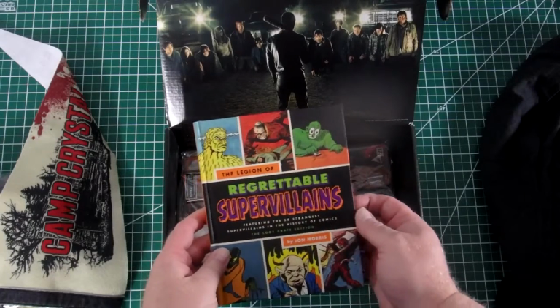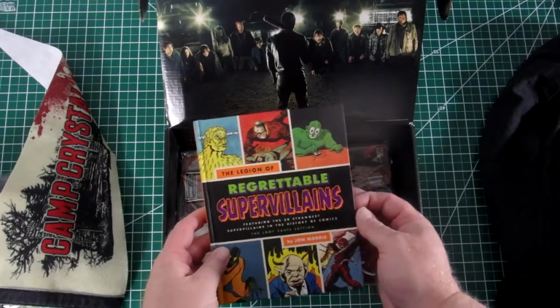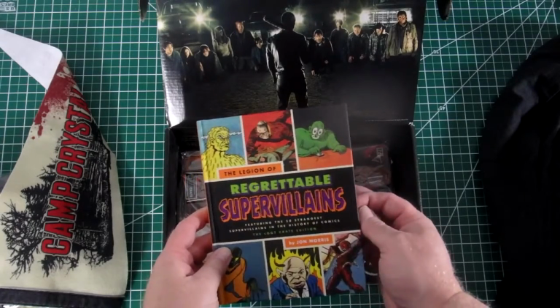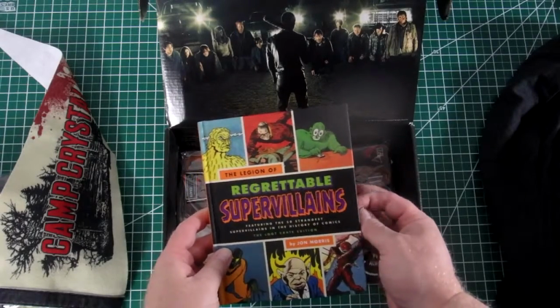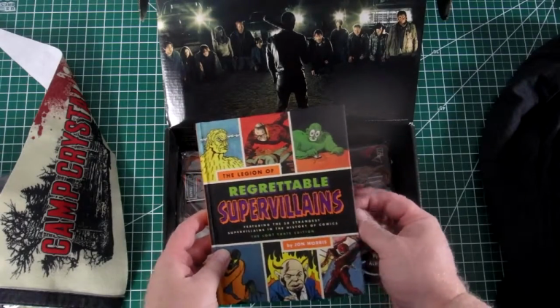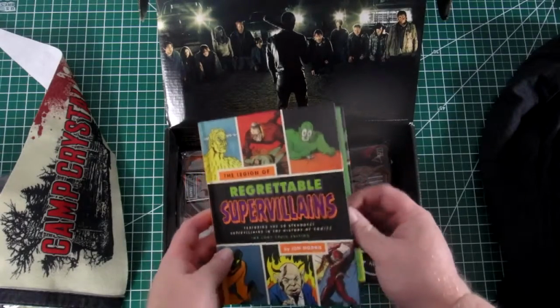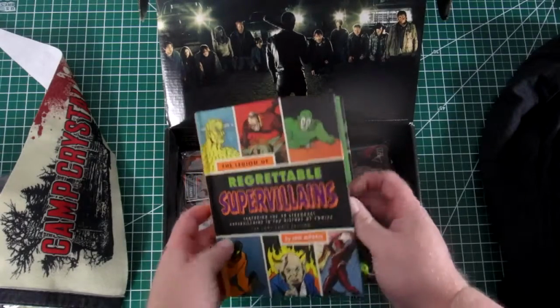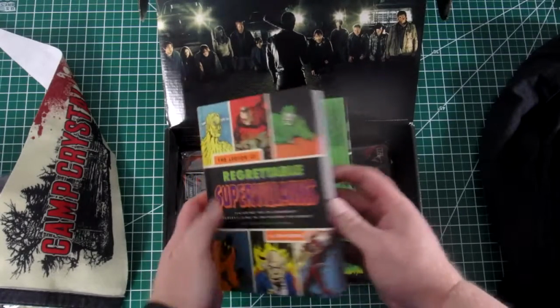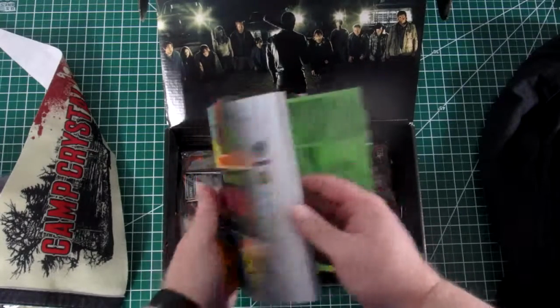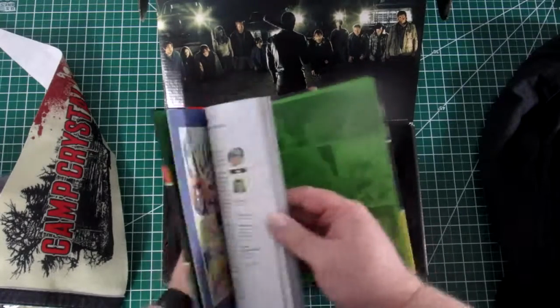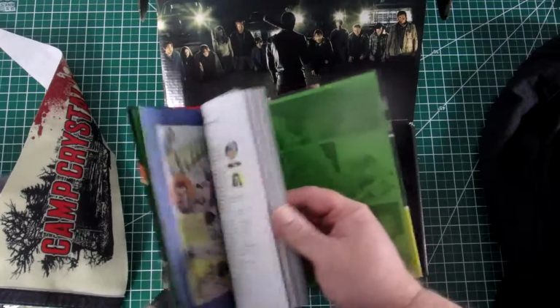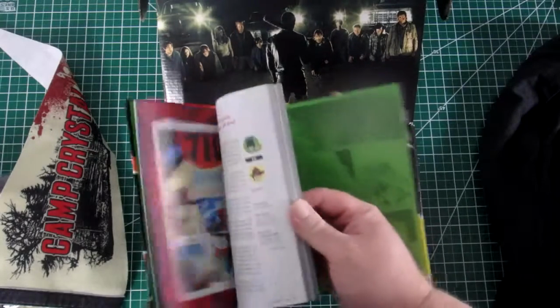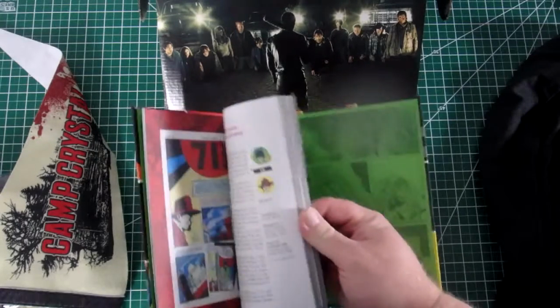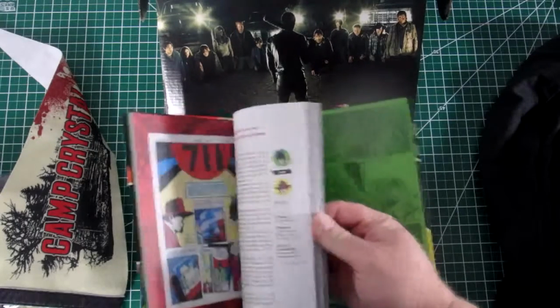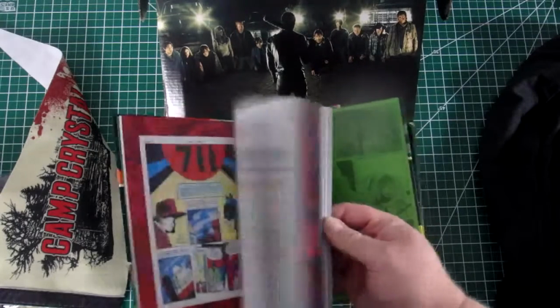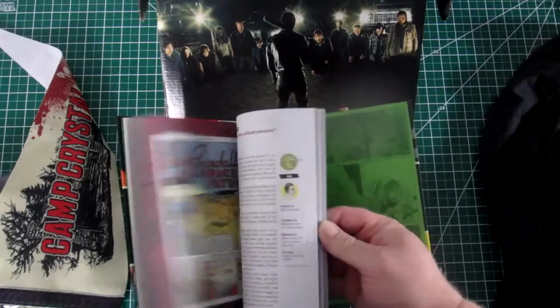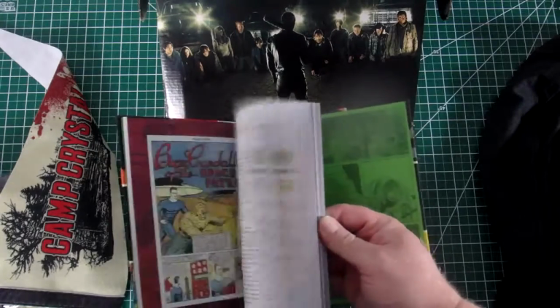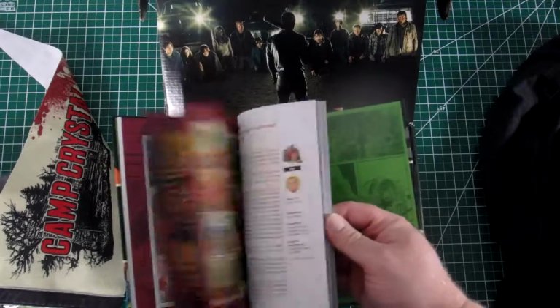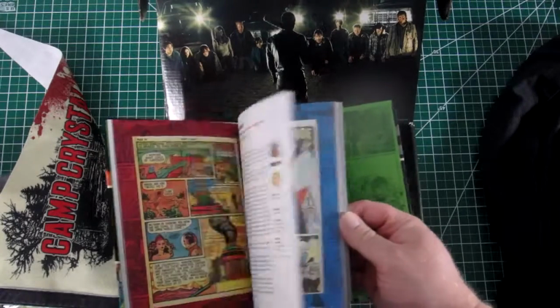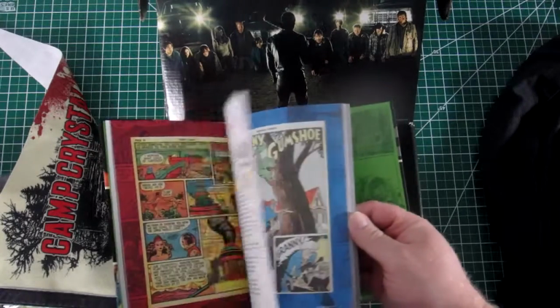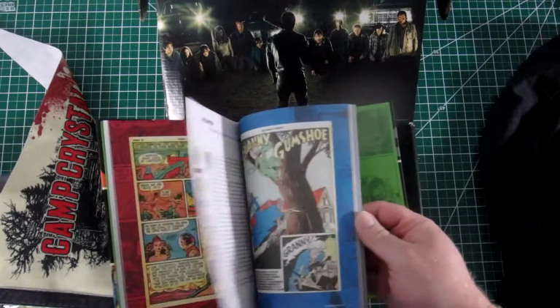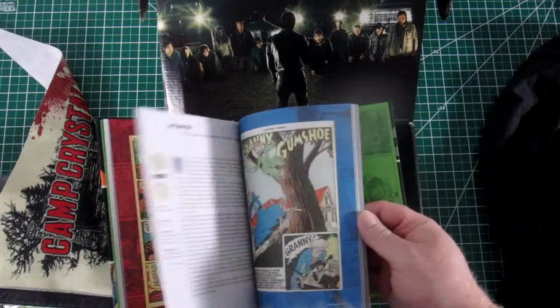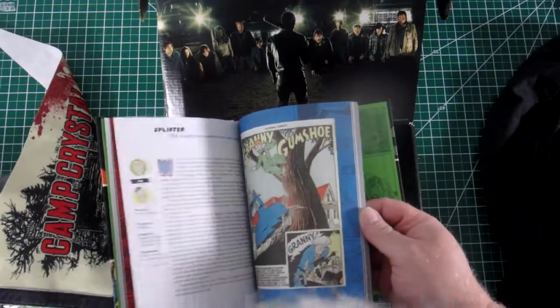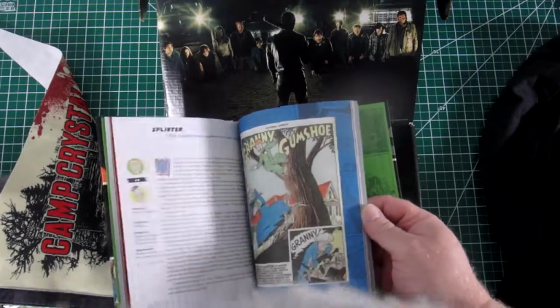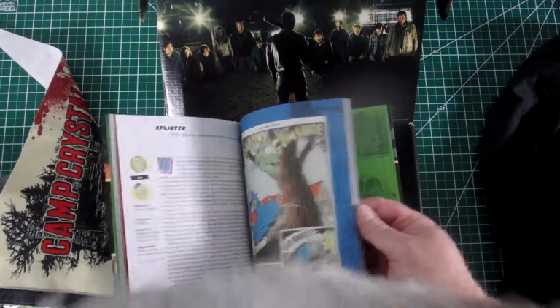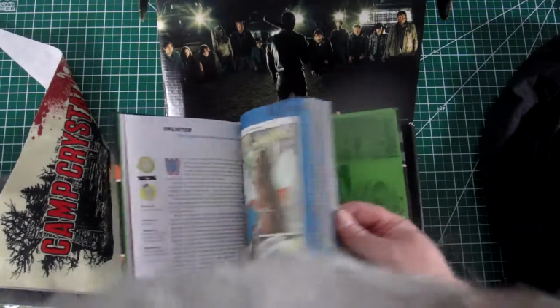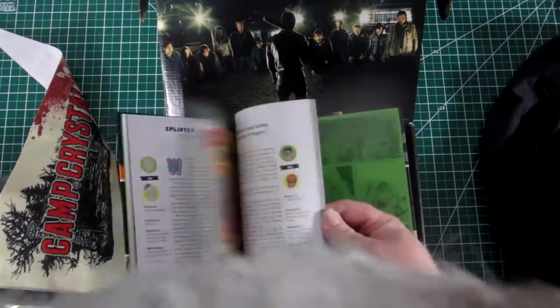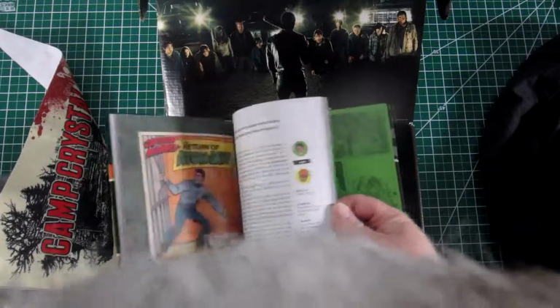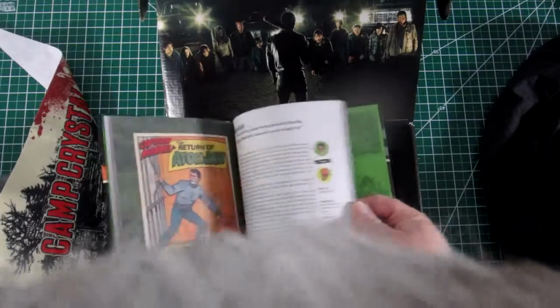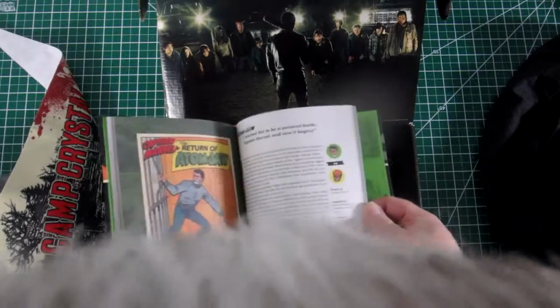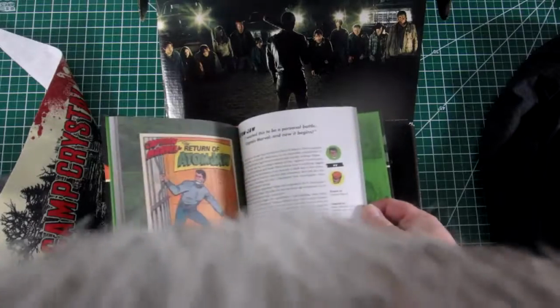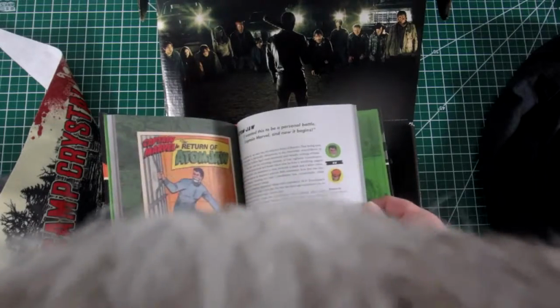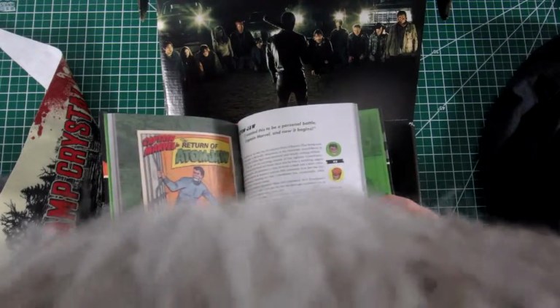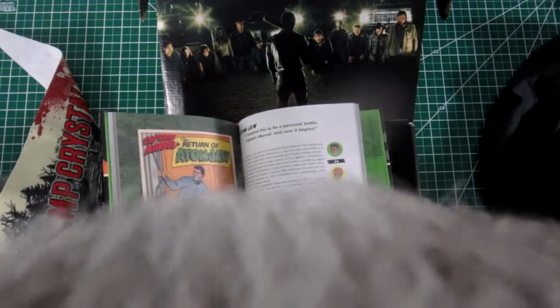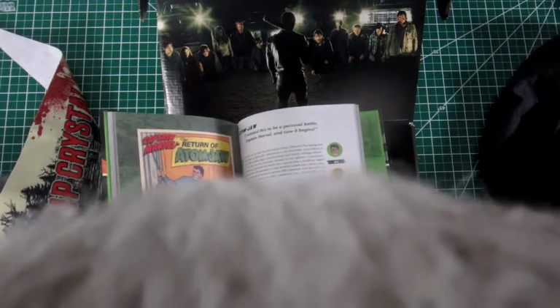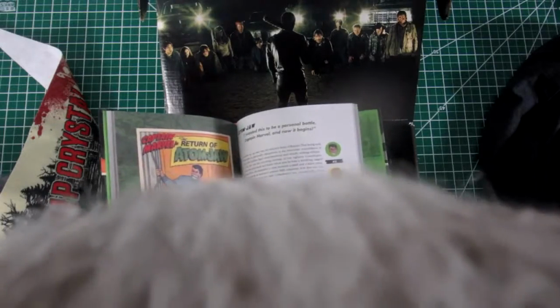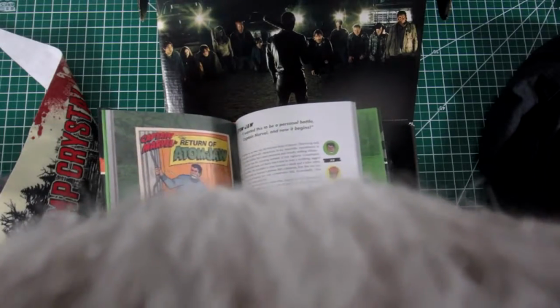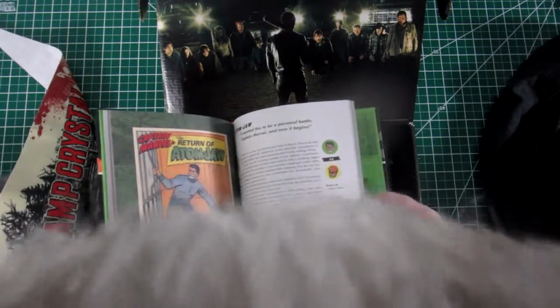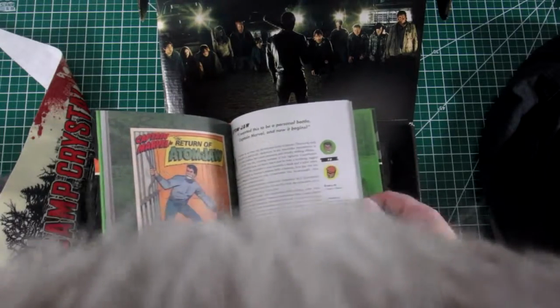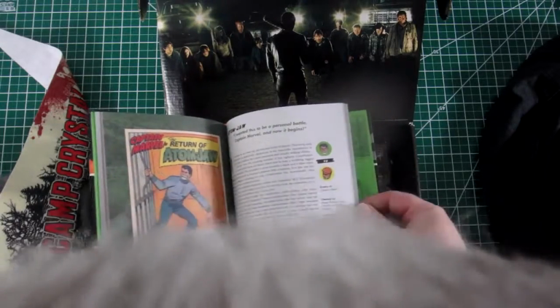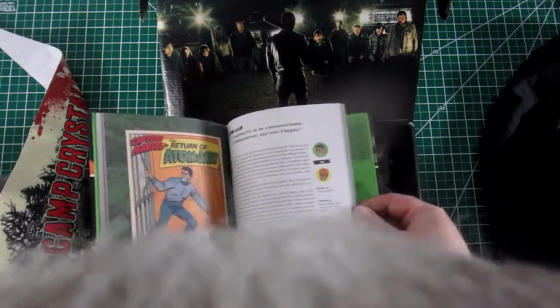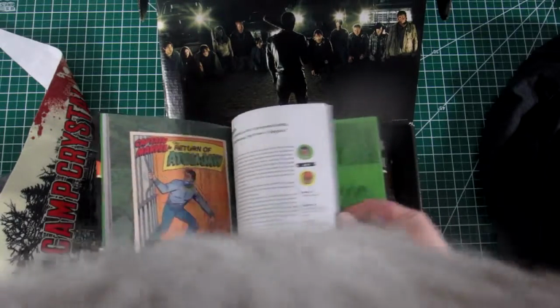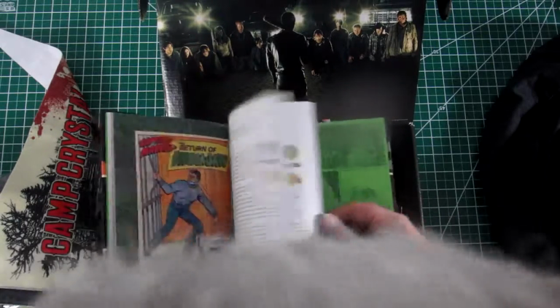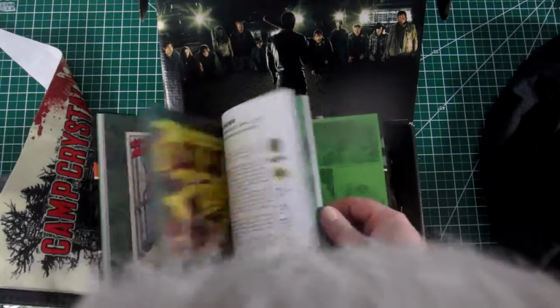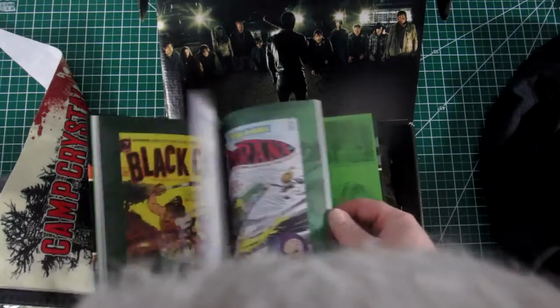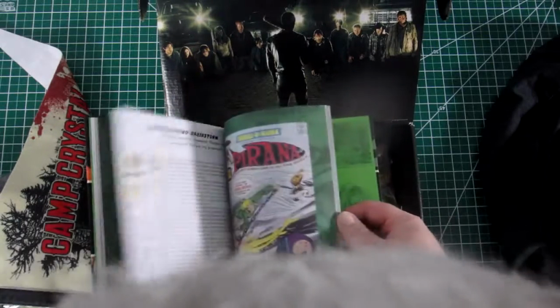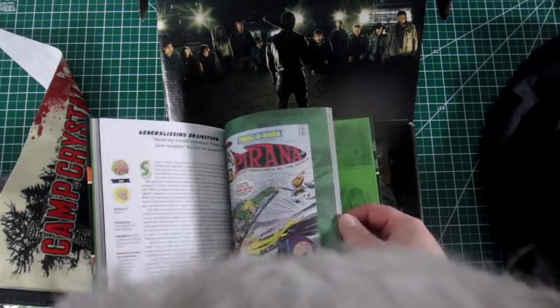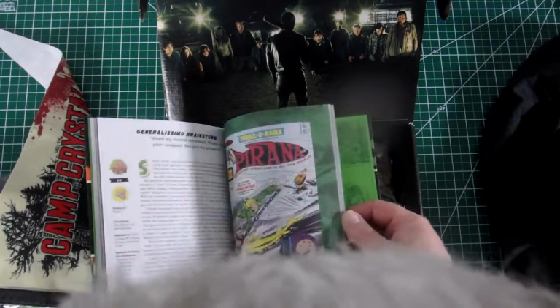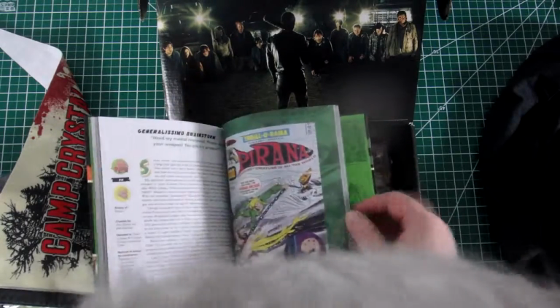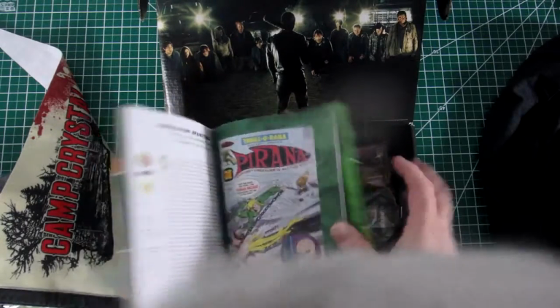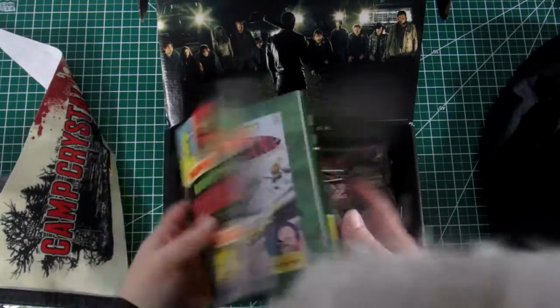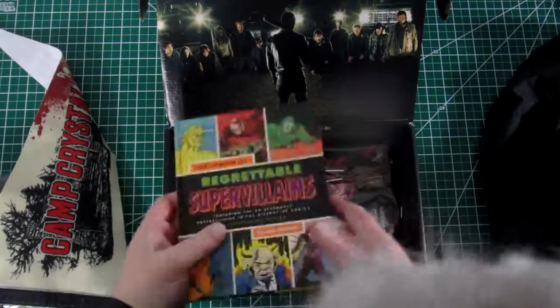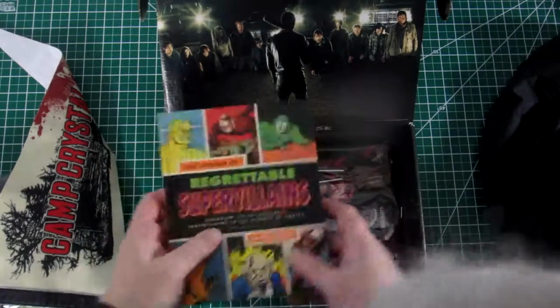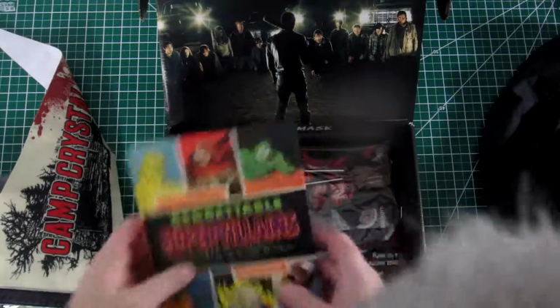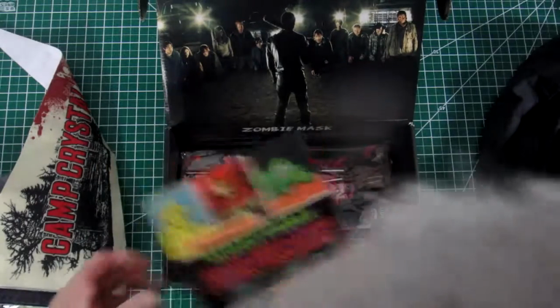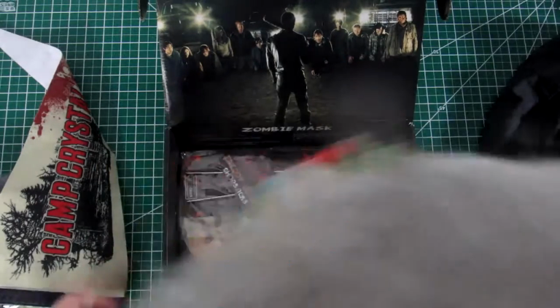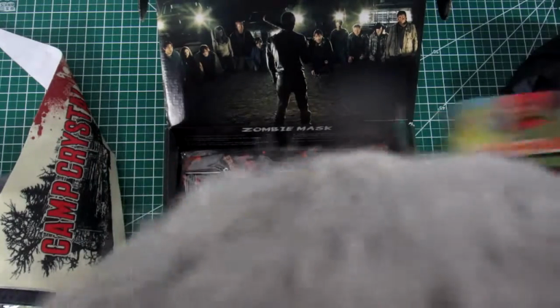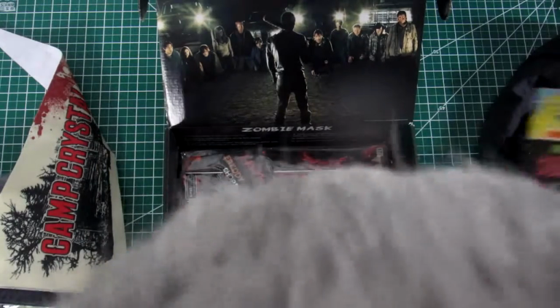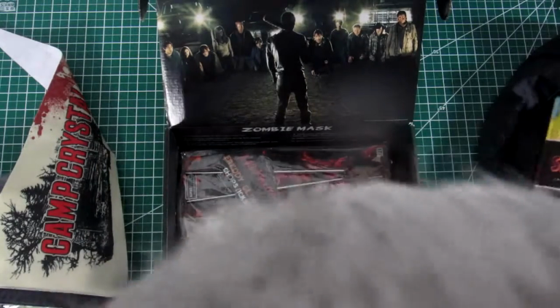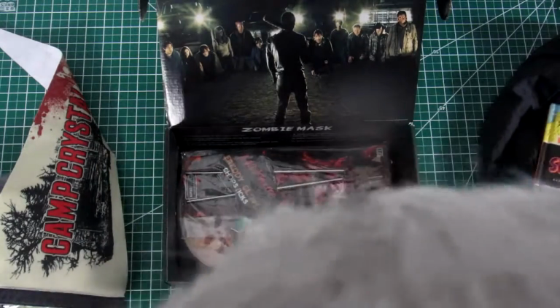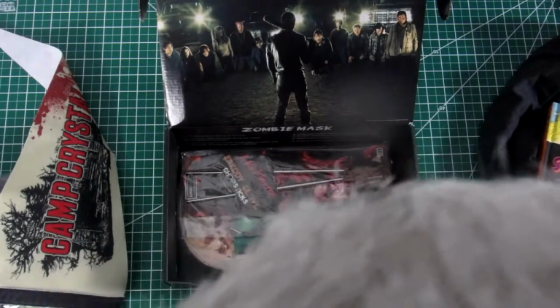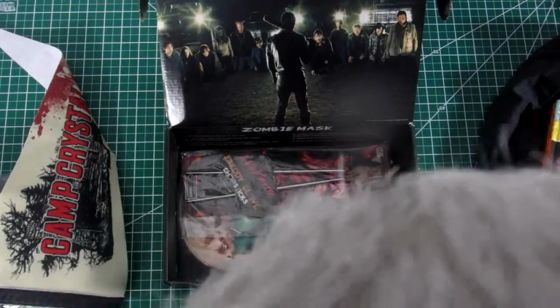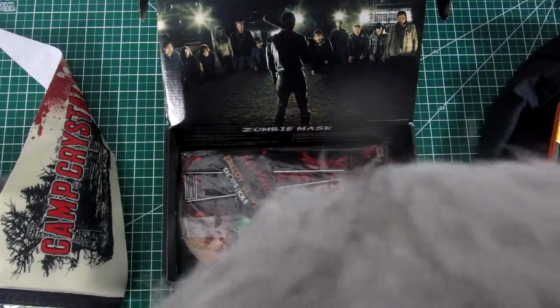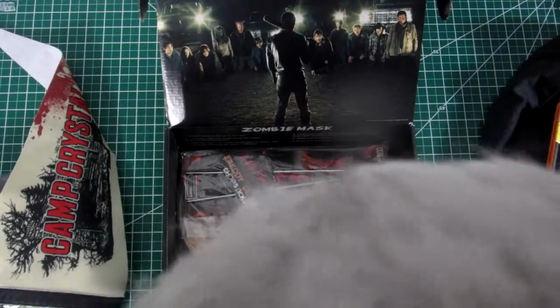Oh we got a book on super villains here from the comics. That actually looks like a pretty cool book right there.